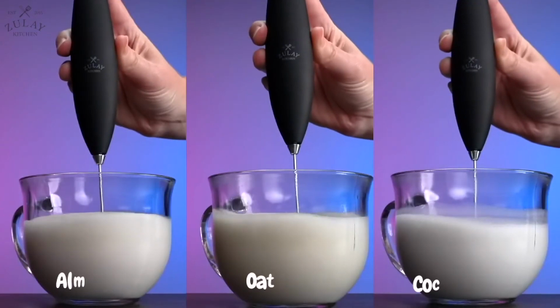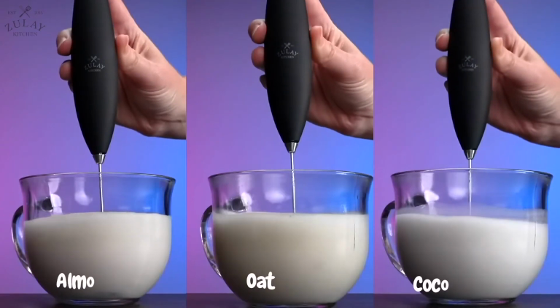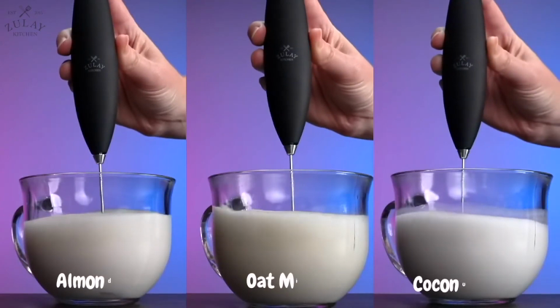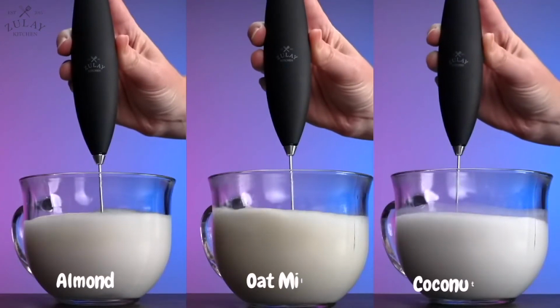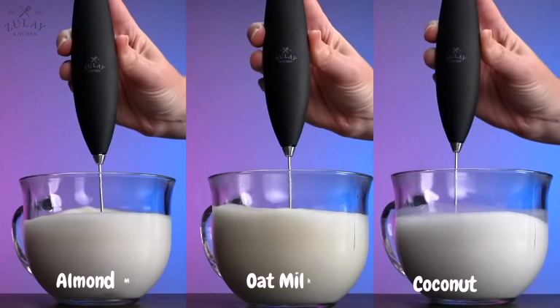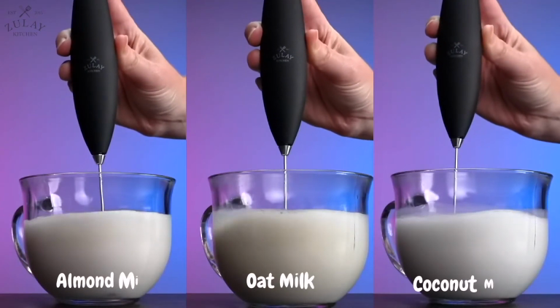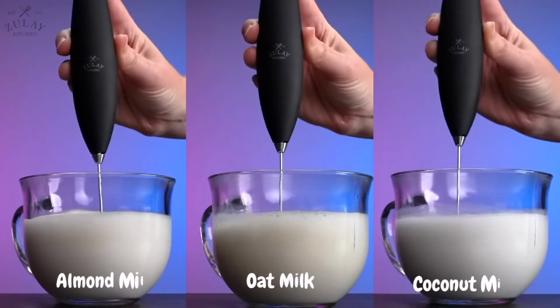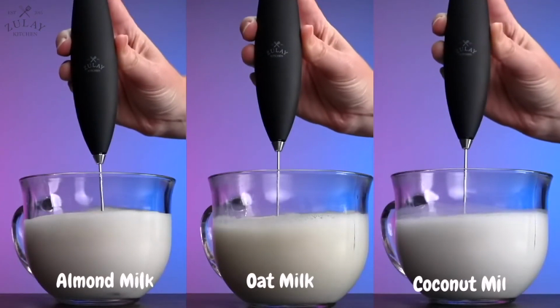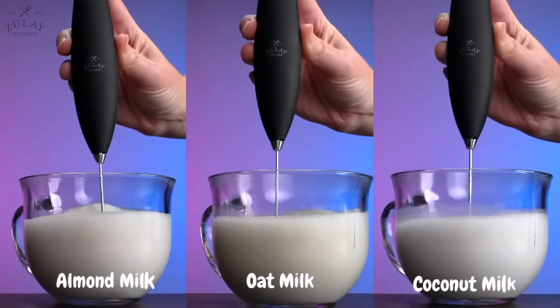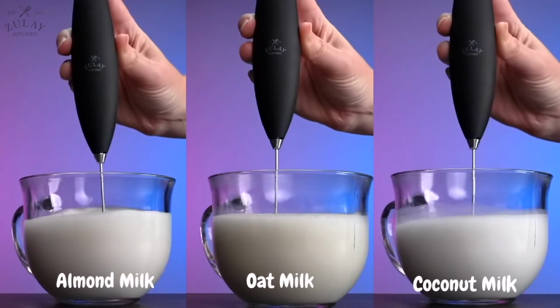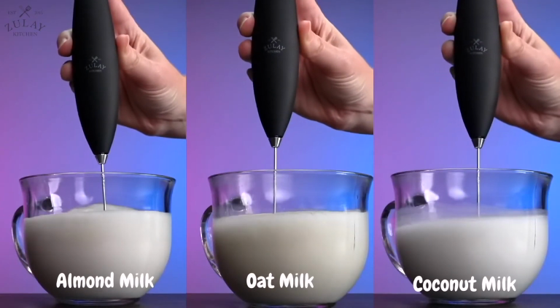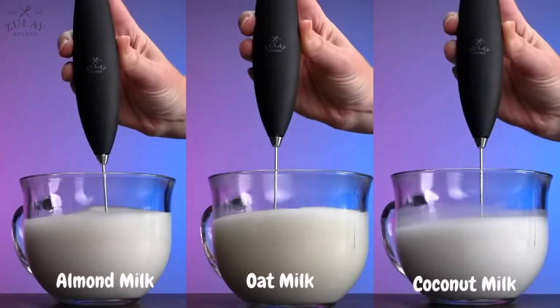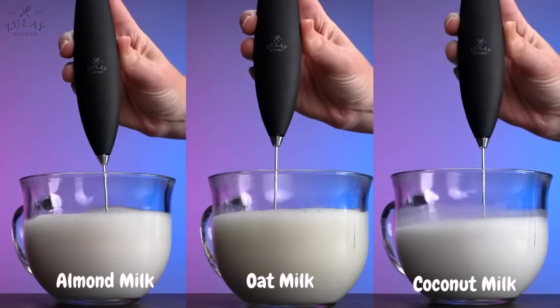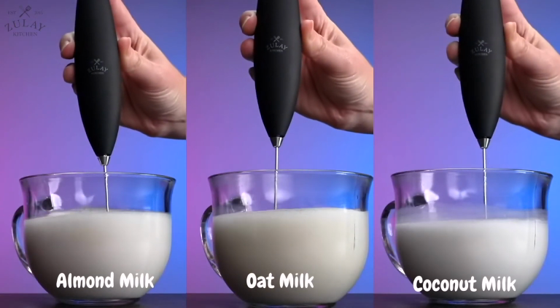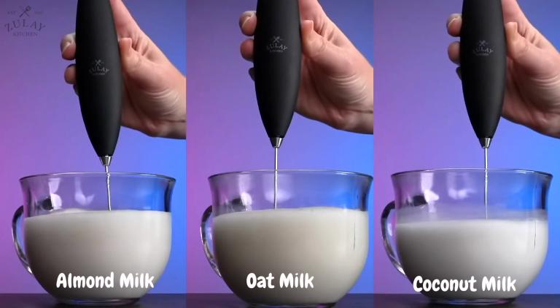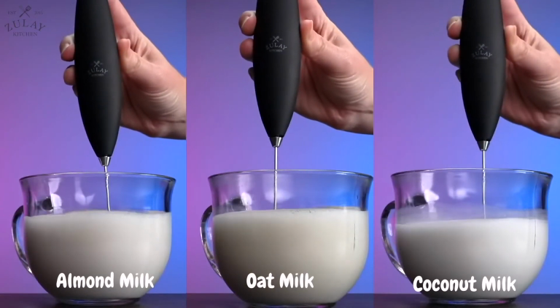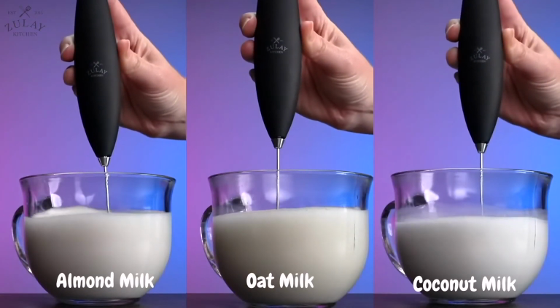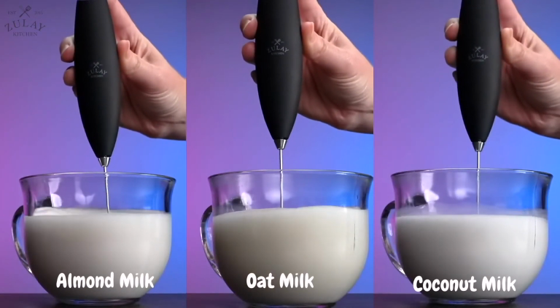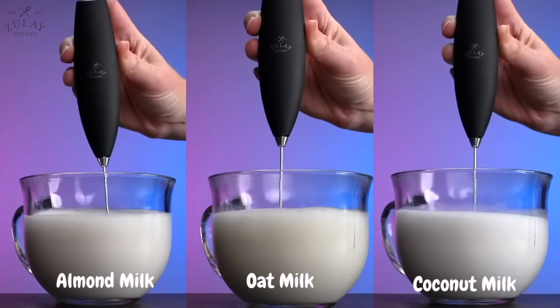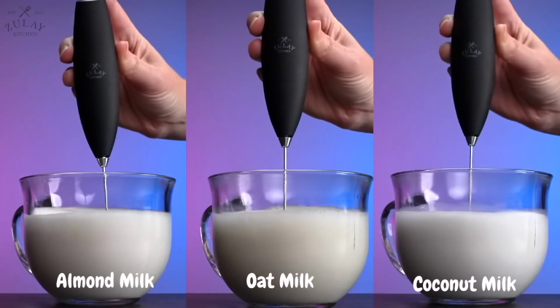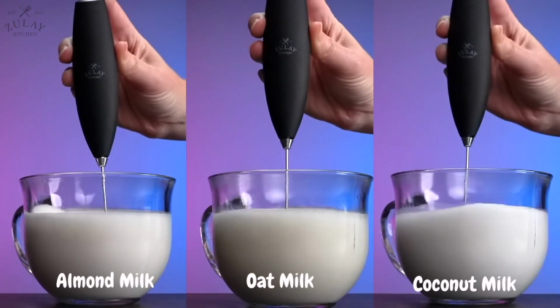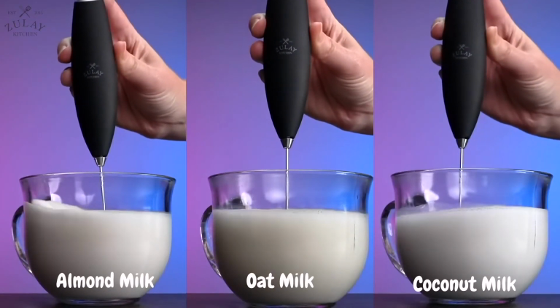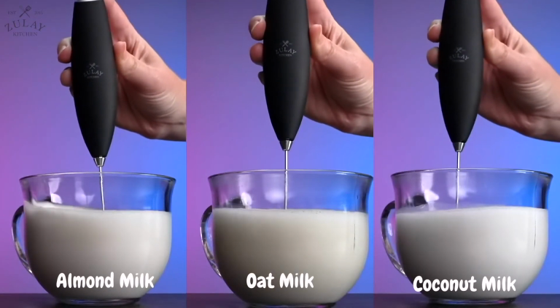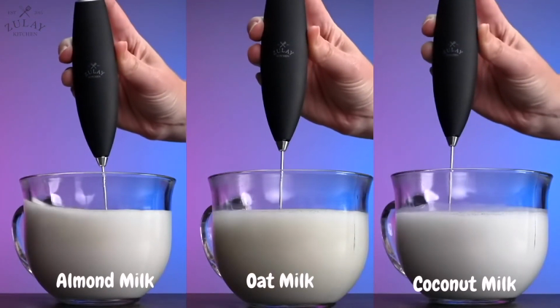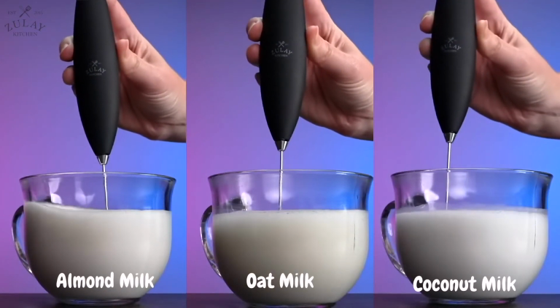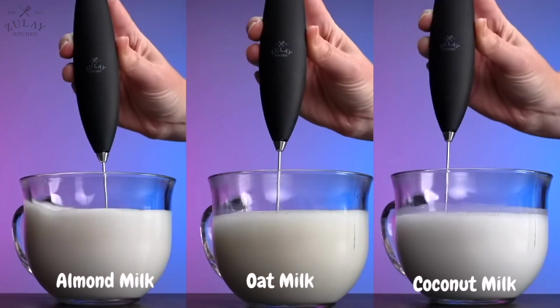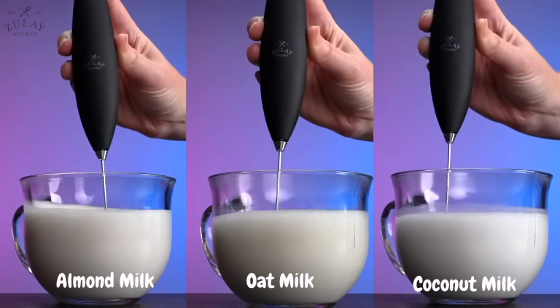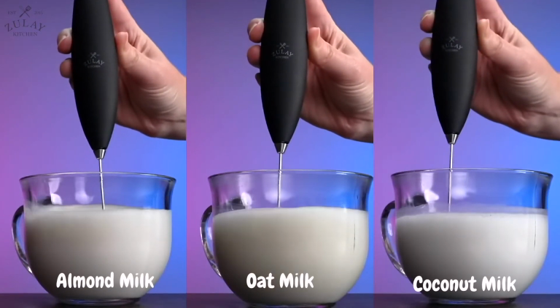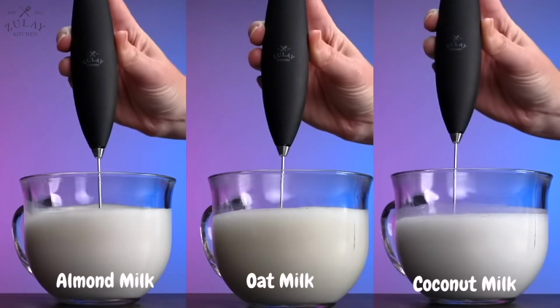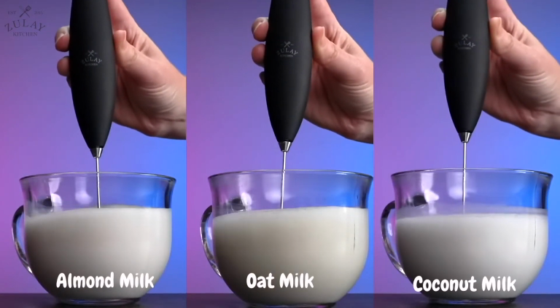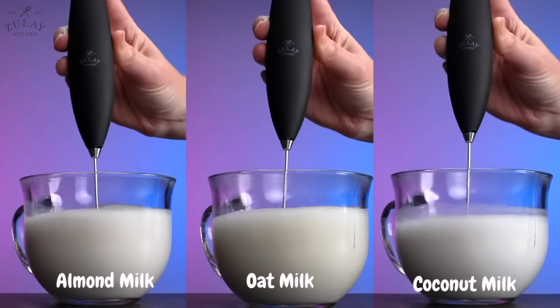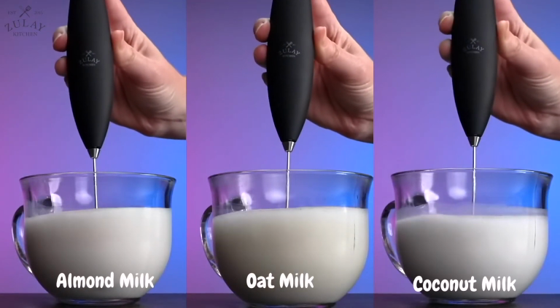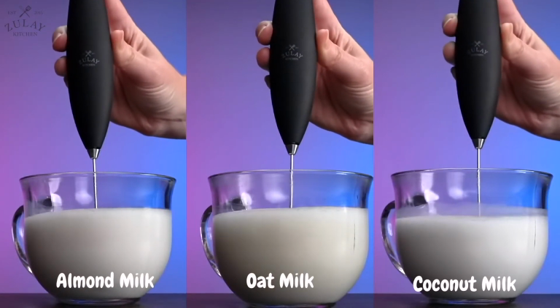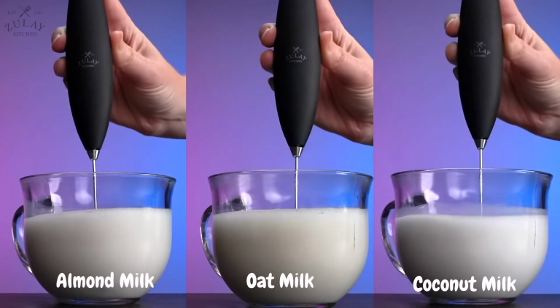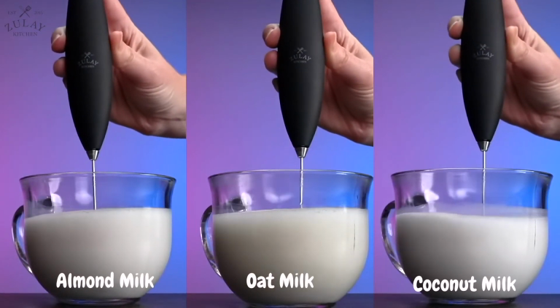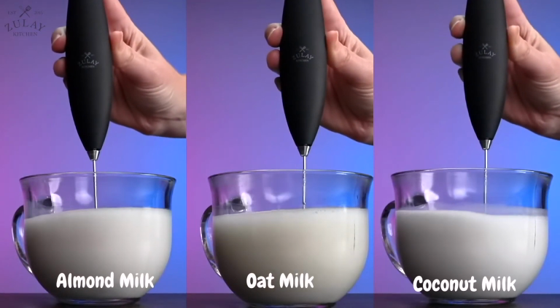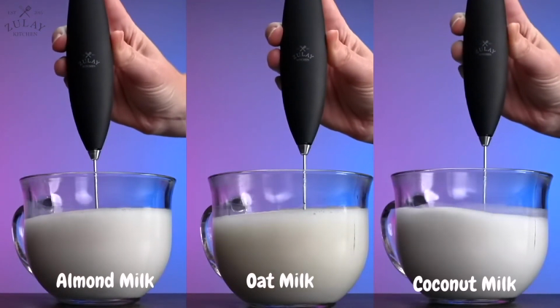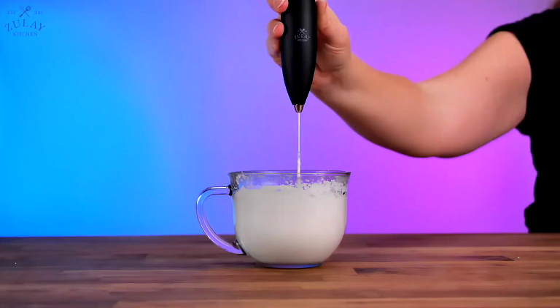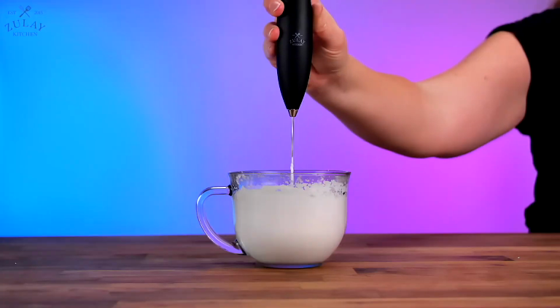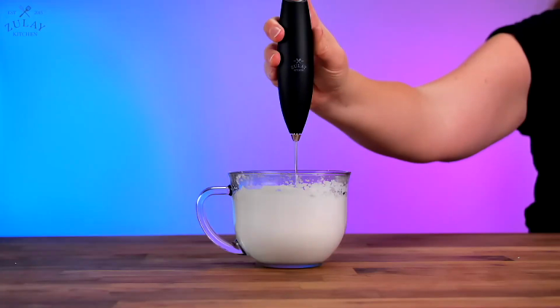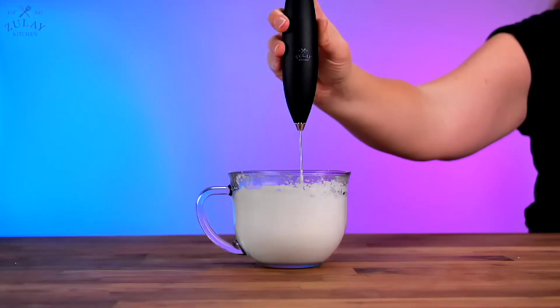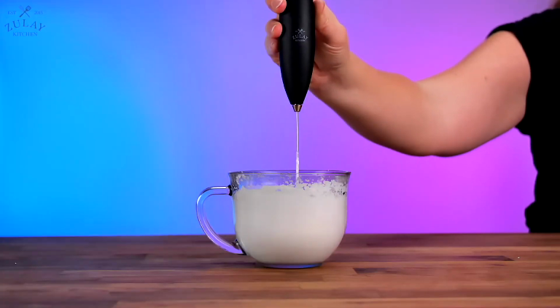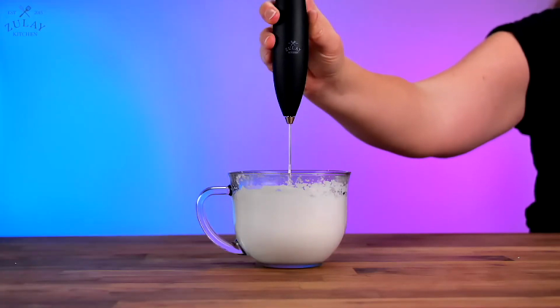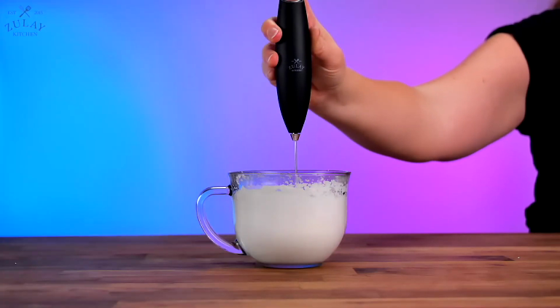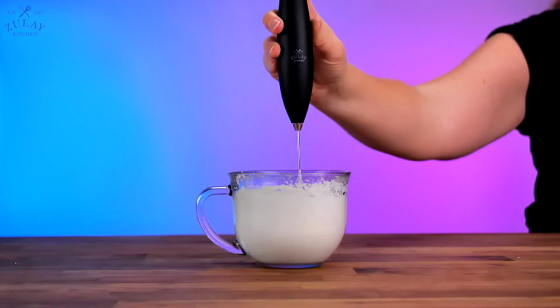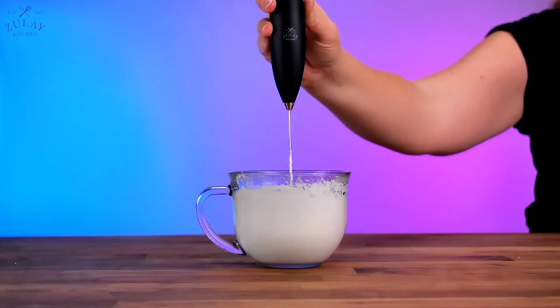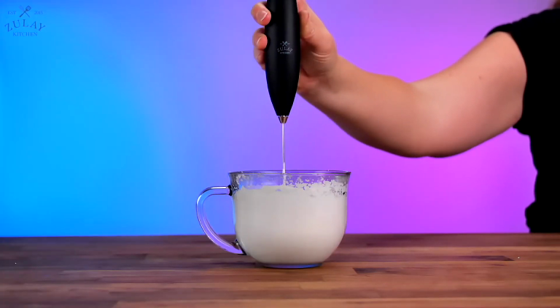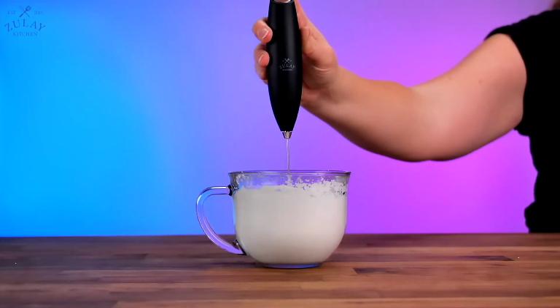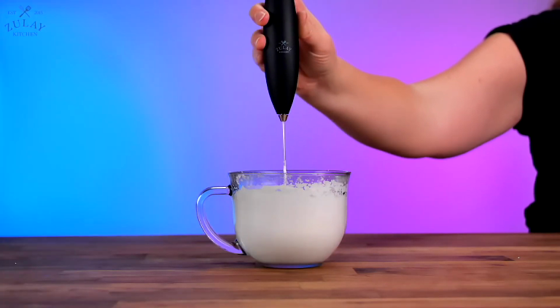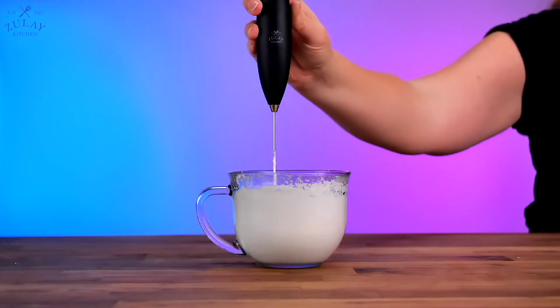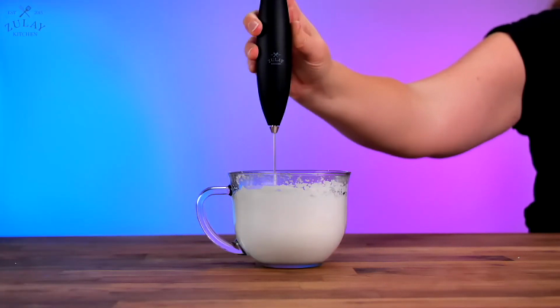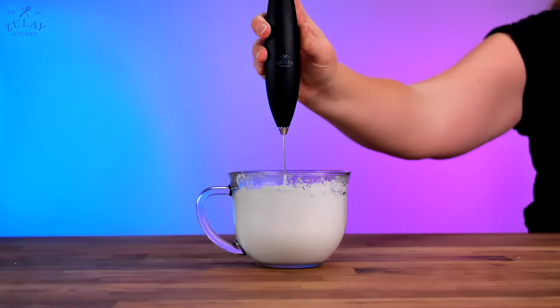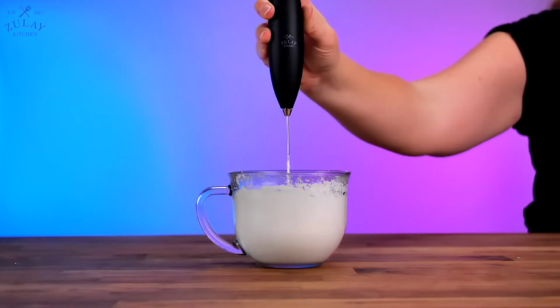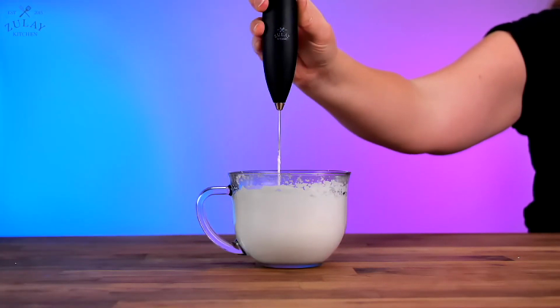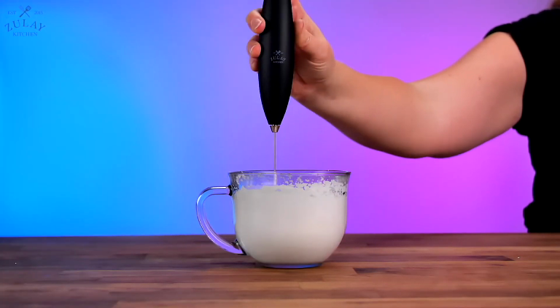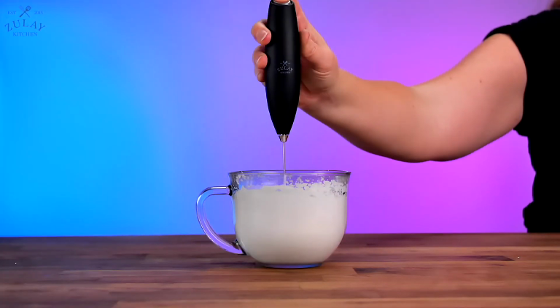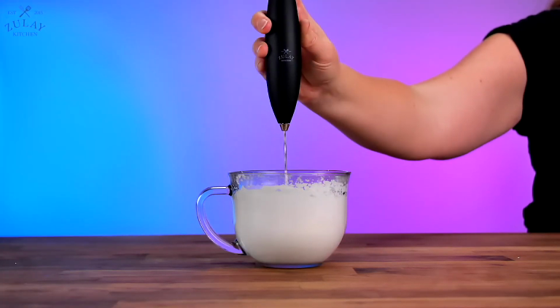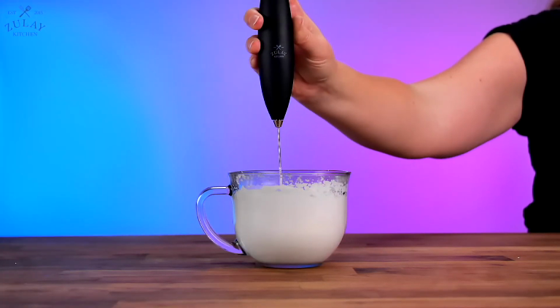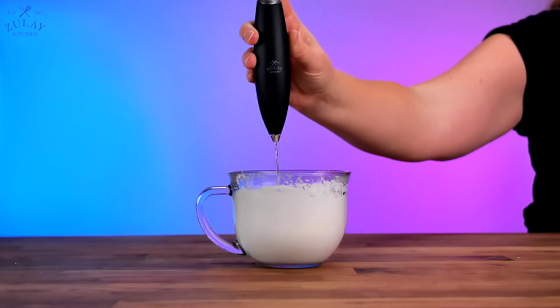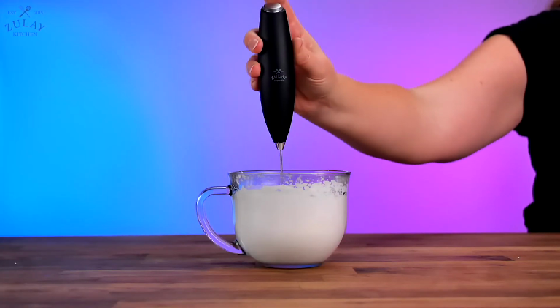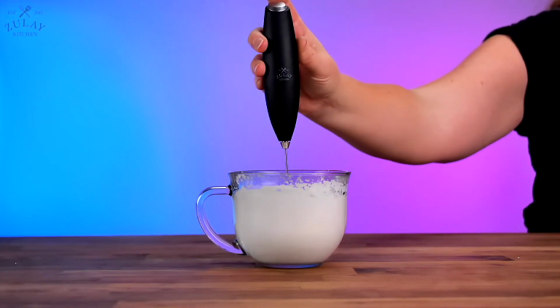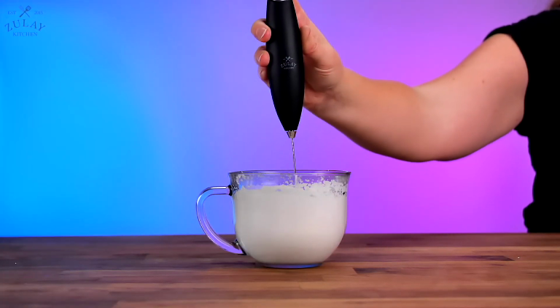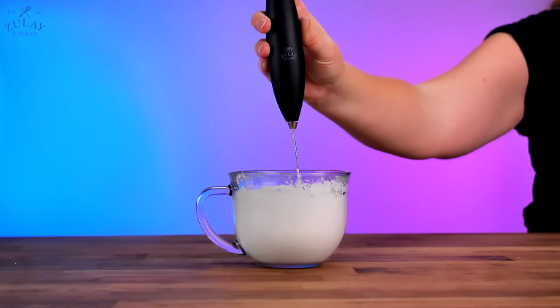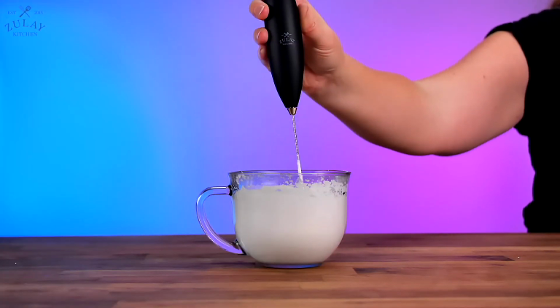You can froth all kinds of milk, and even make whipped cream by frothing heavy whipping cream for a few minutes.